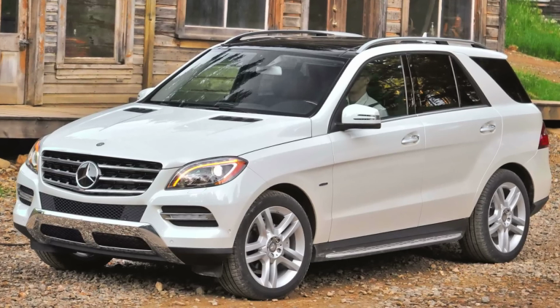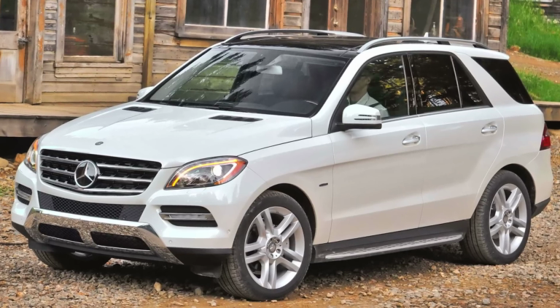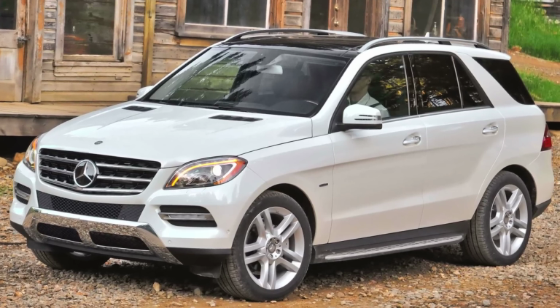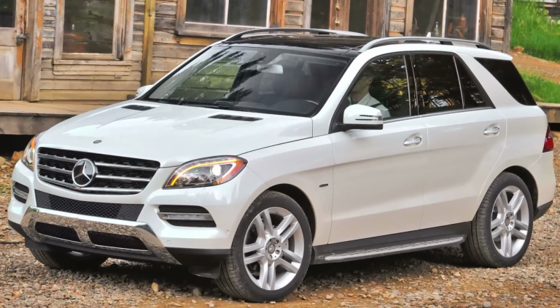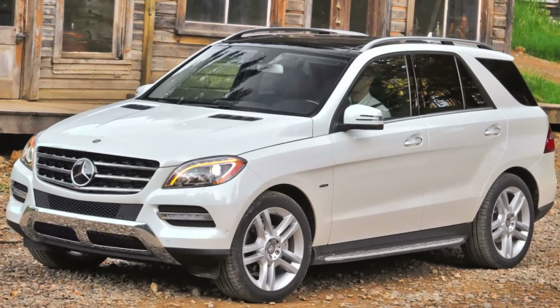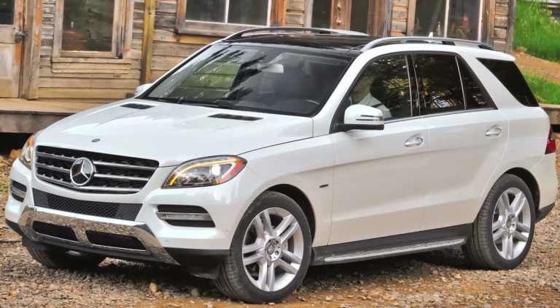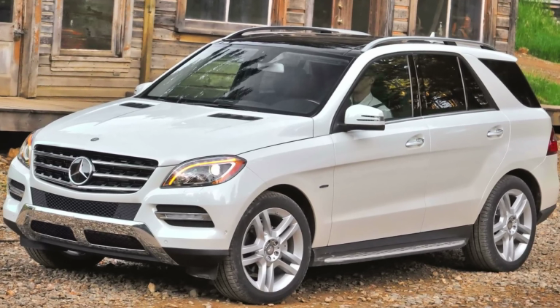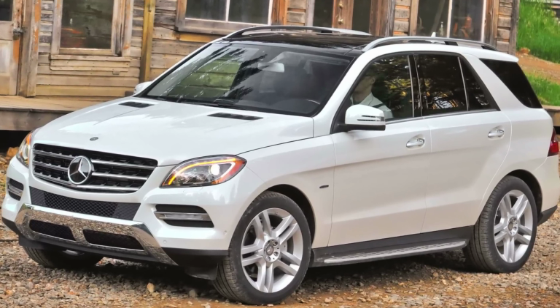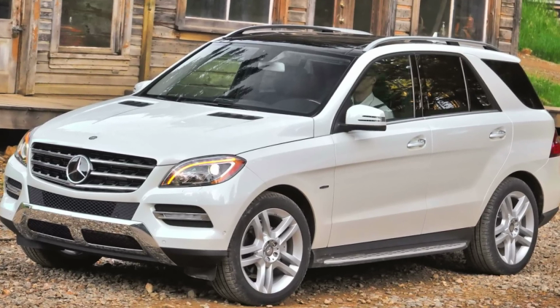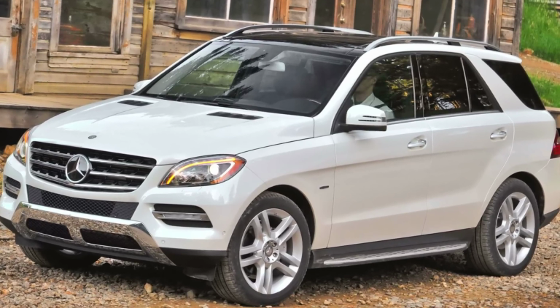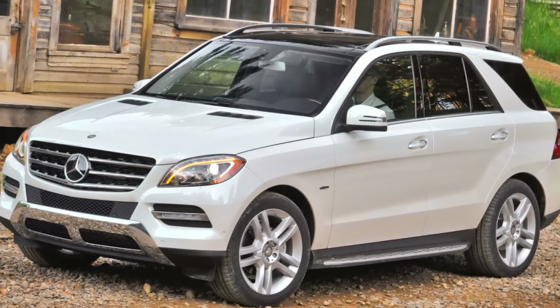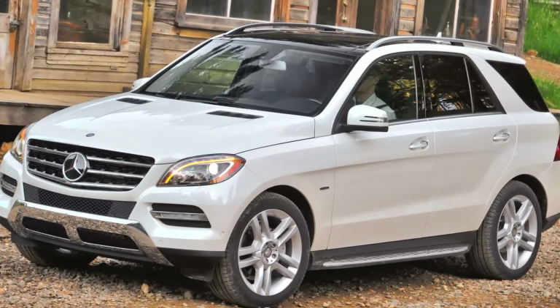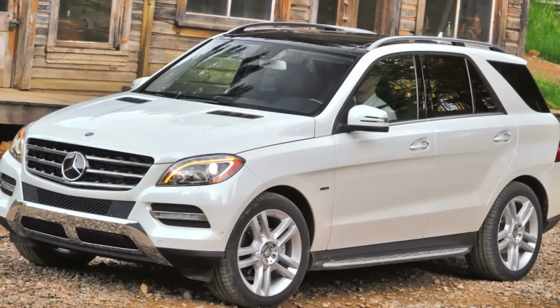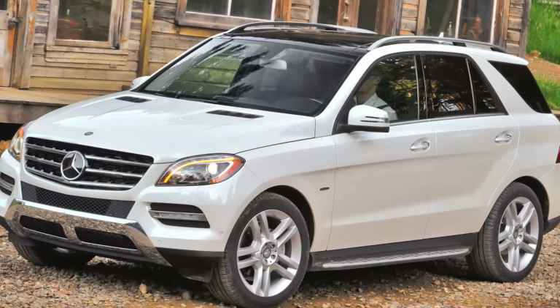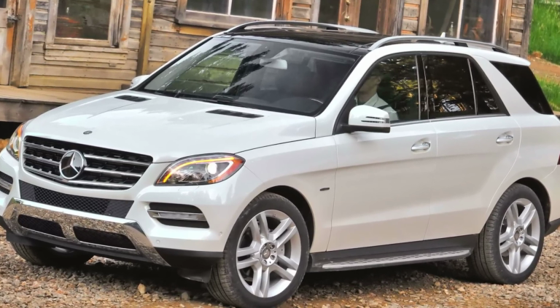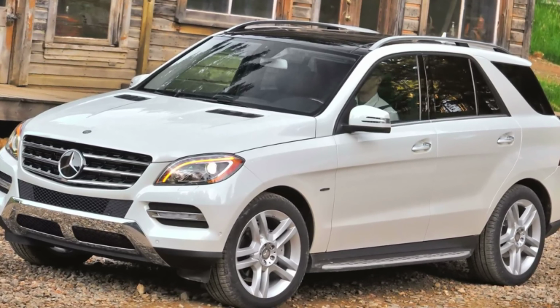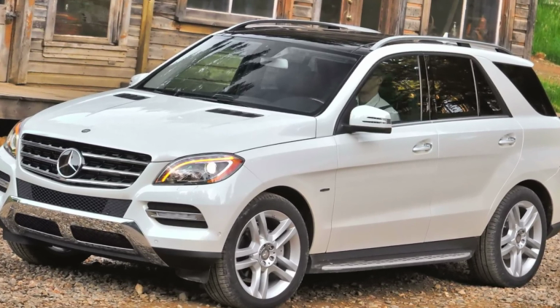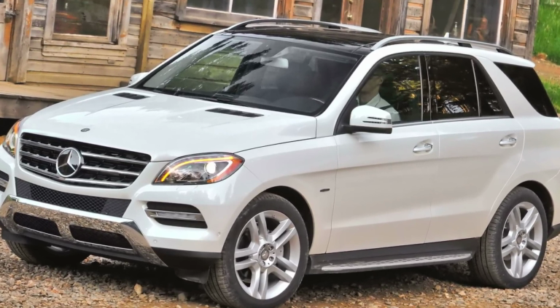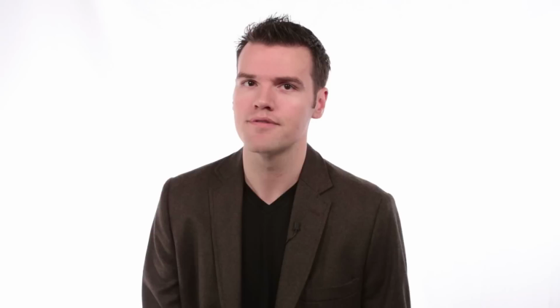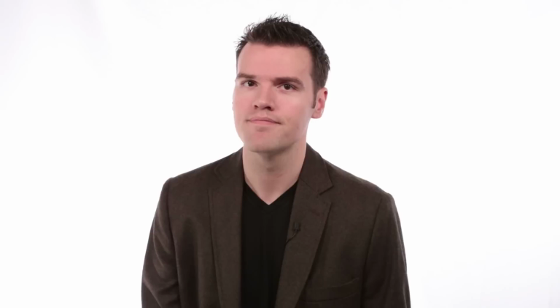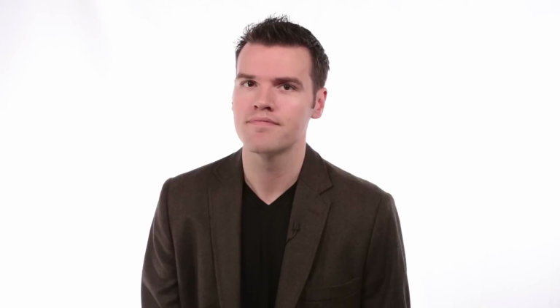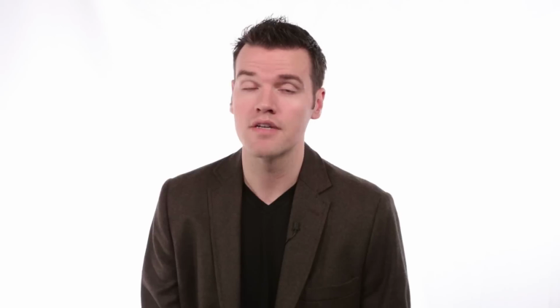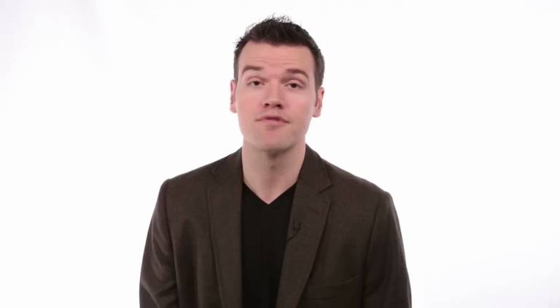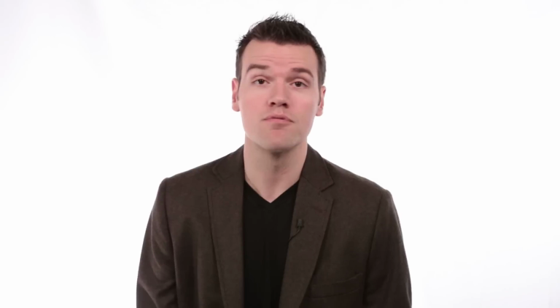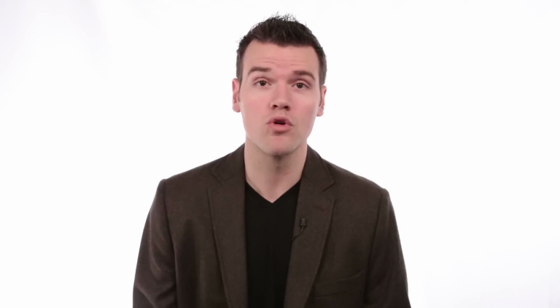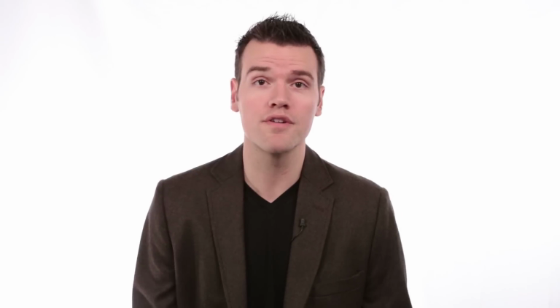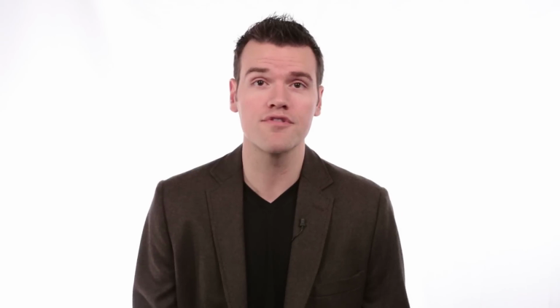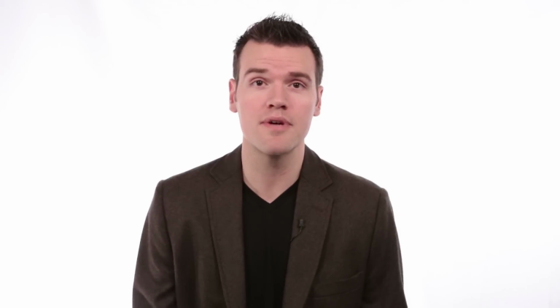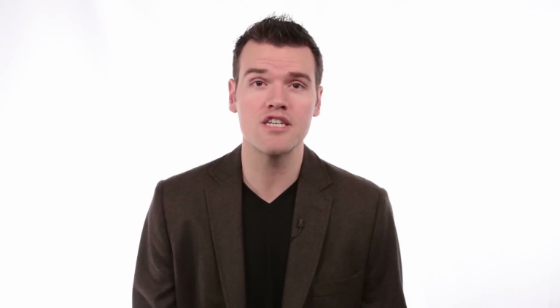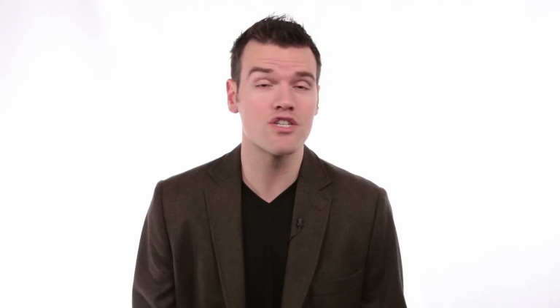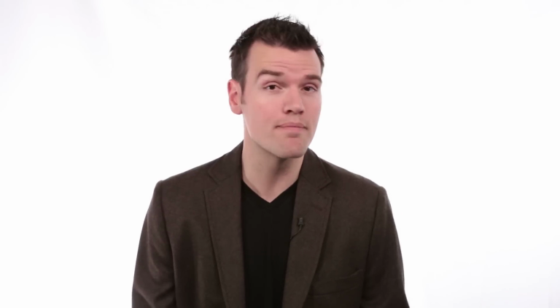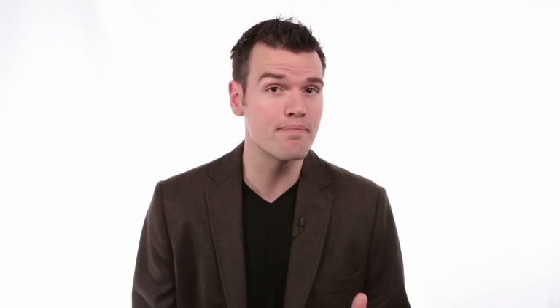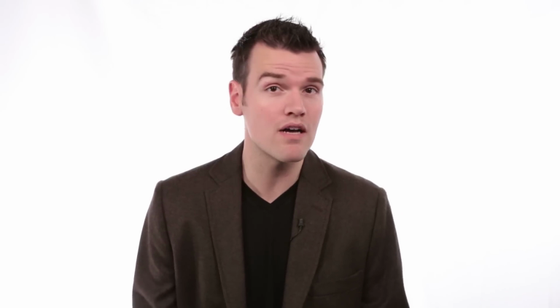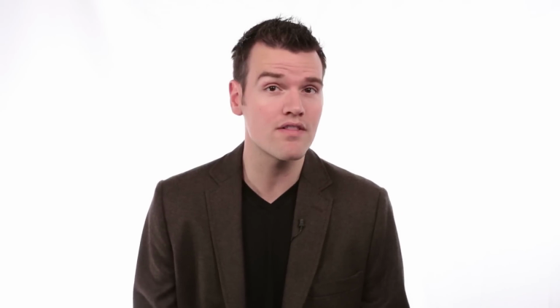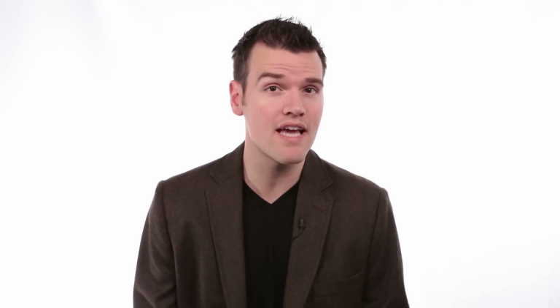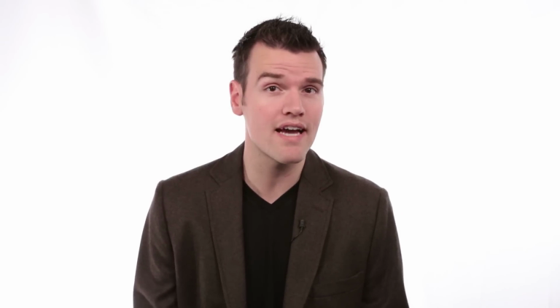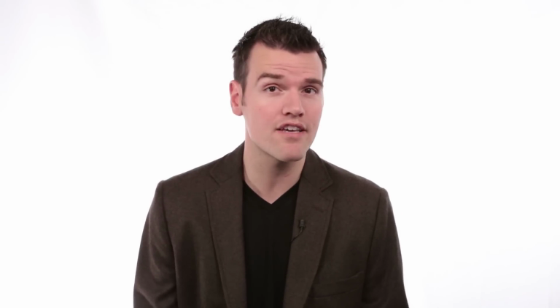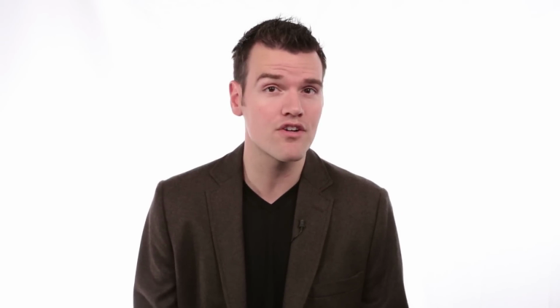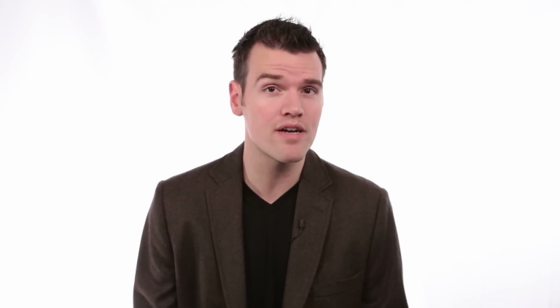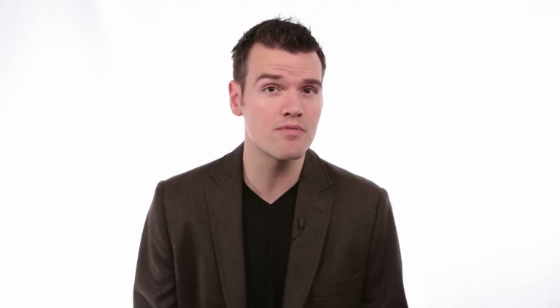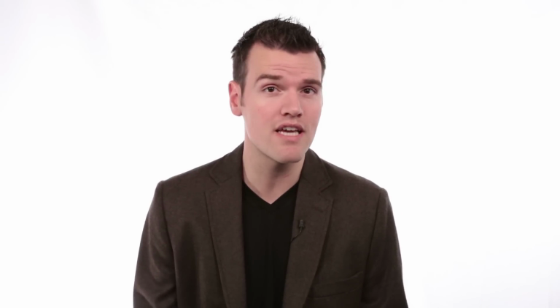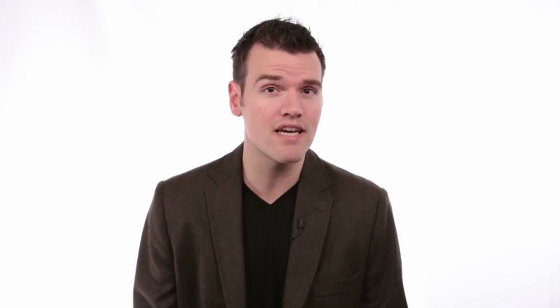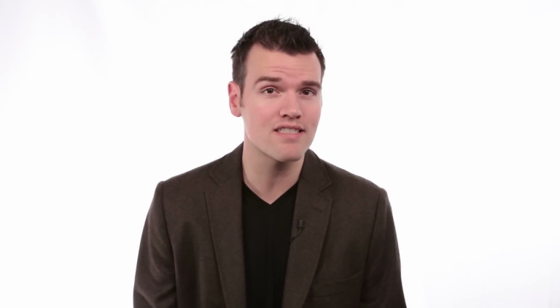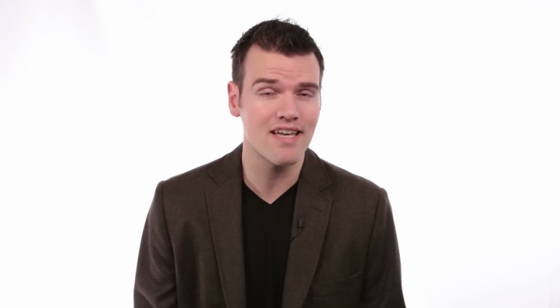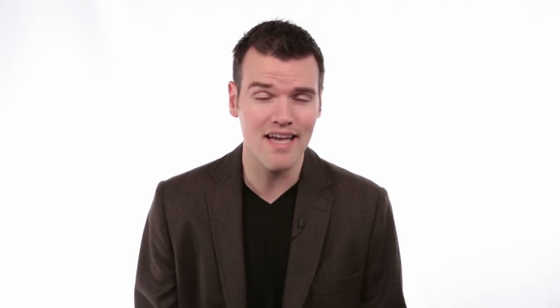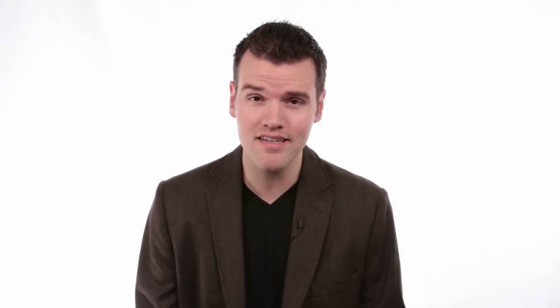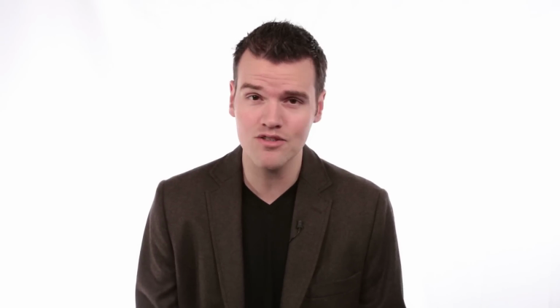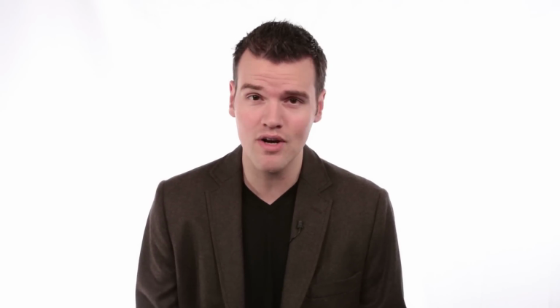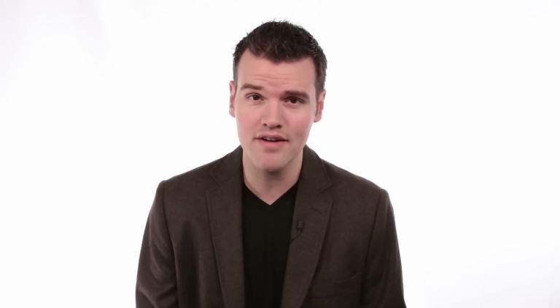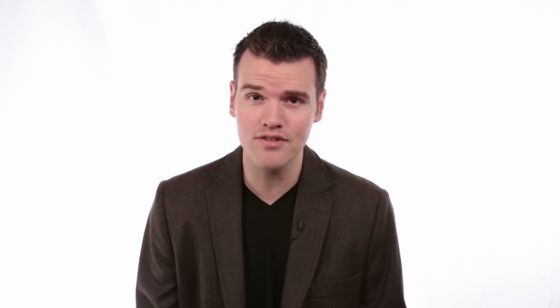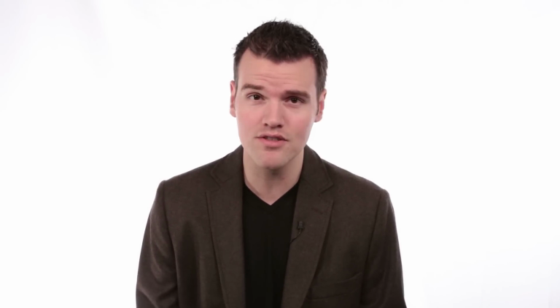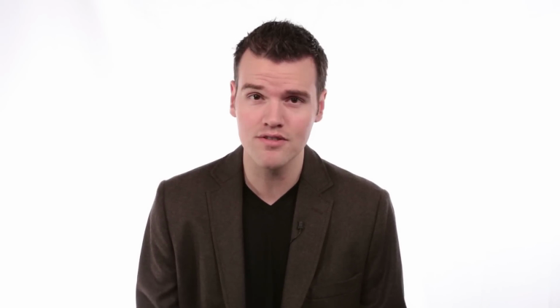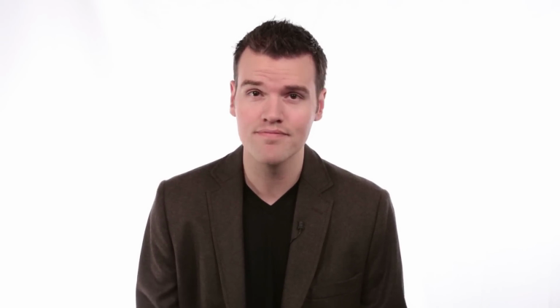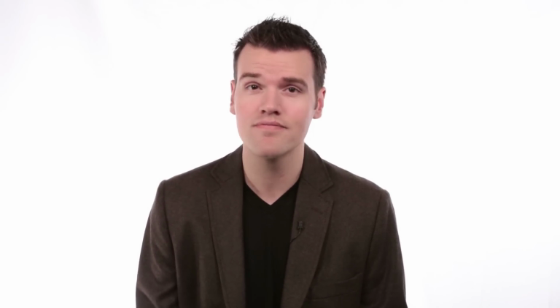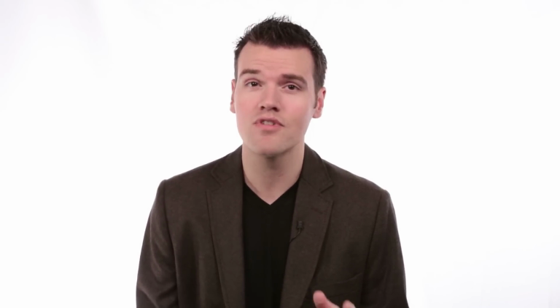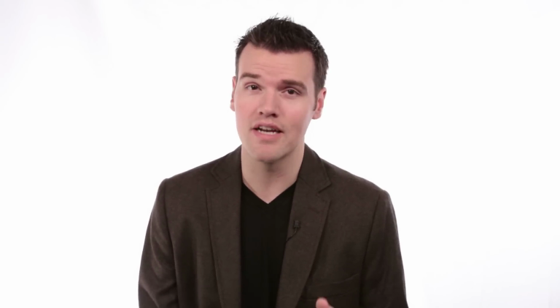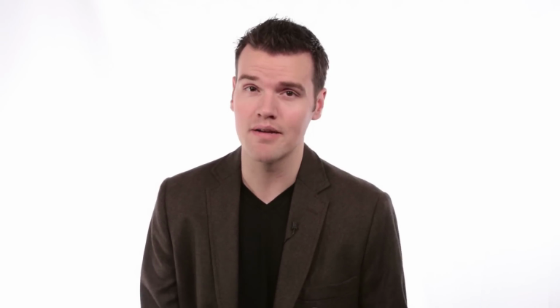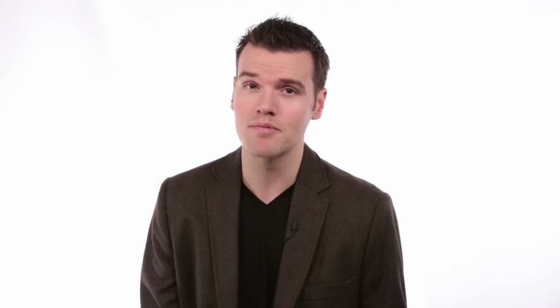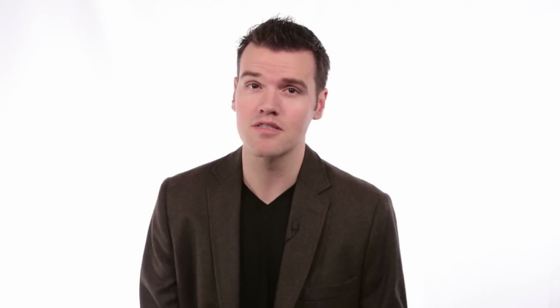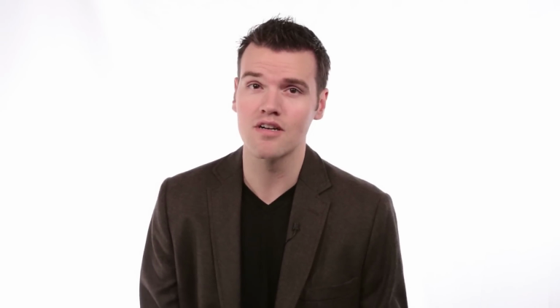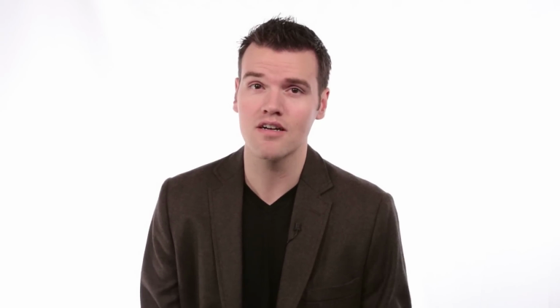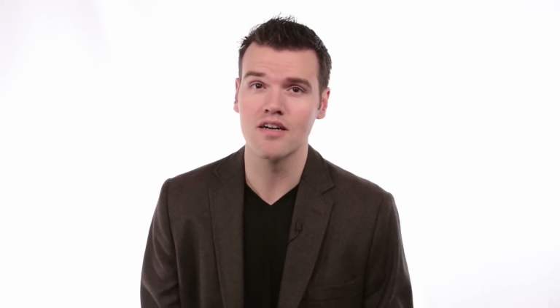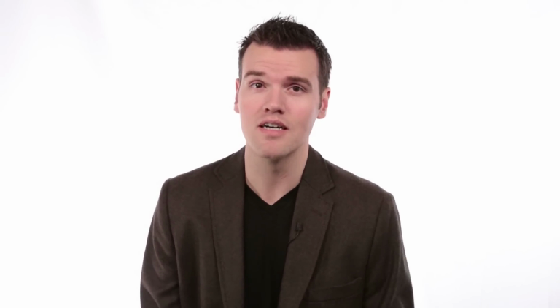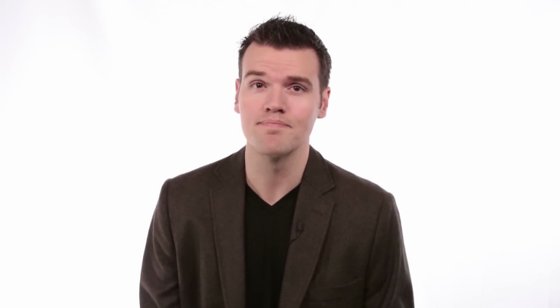It's definitely worth a test drive. For more information about the Acura MDX and its rivals, go to Edmunds.com.